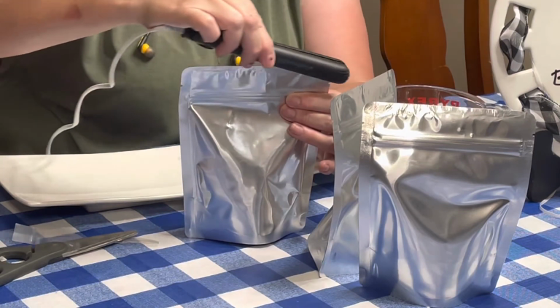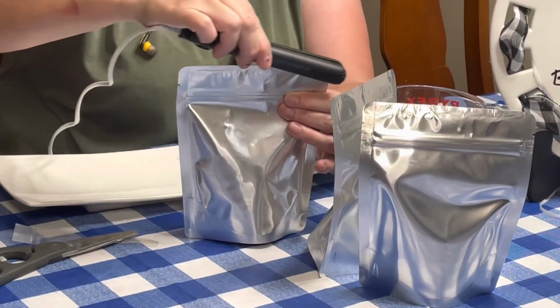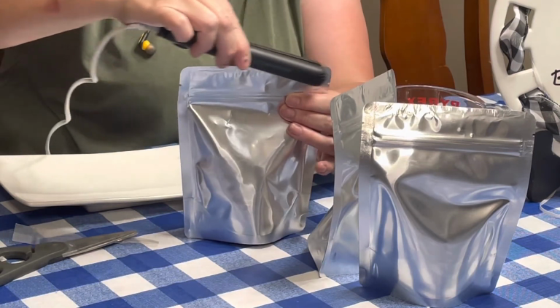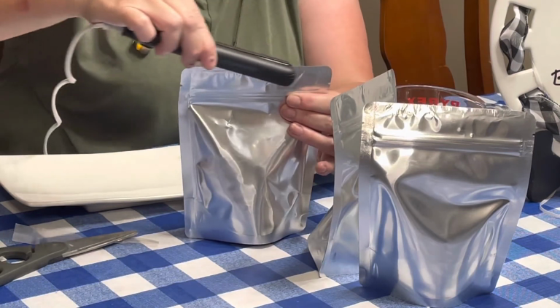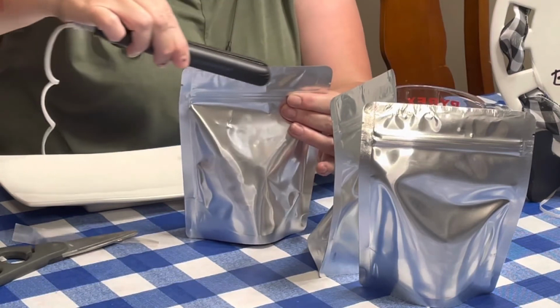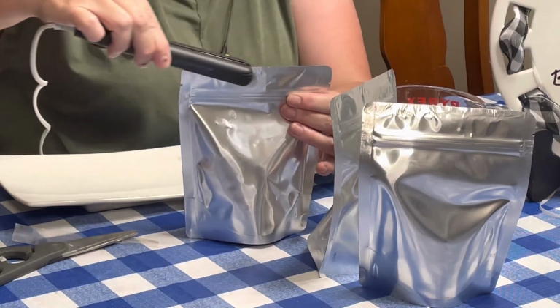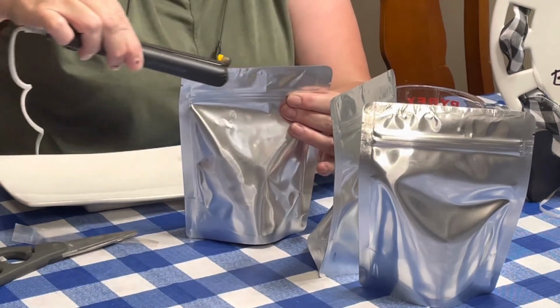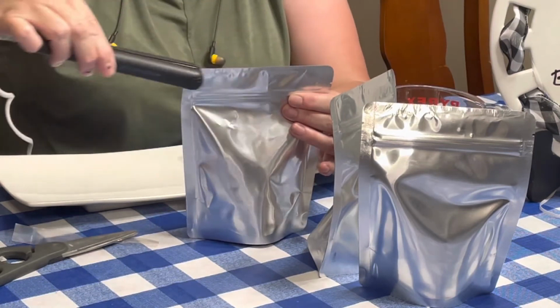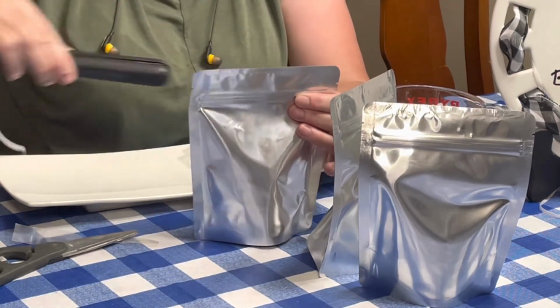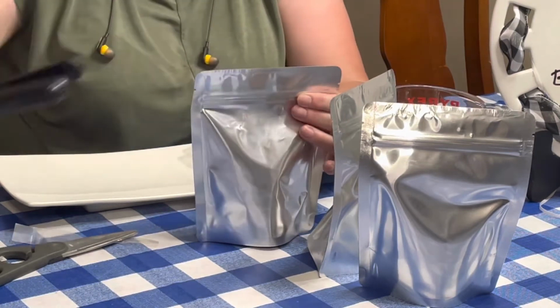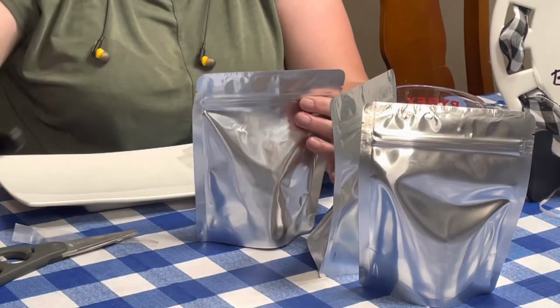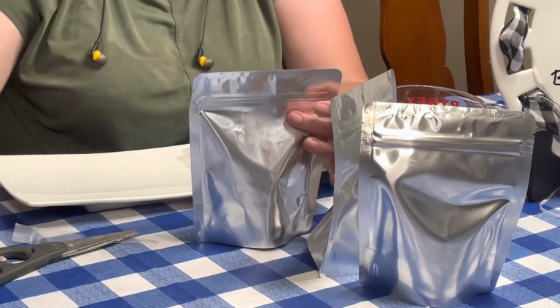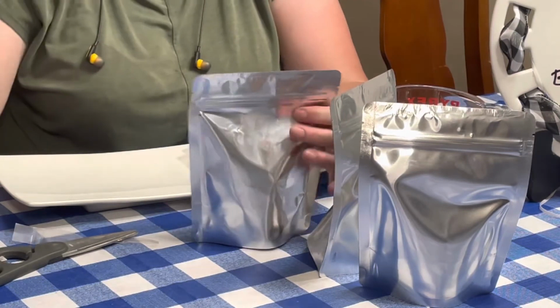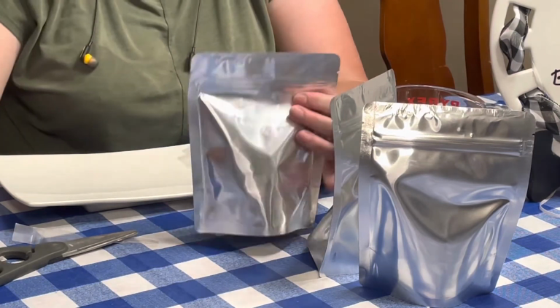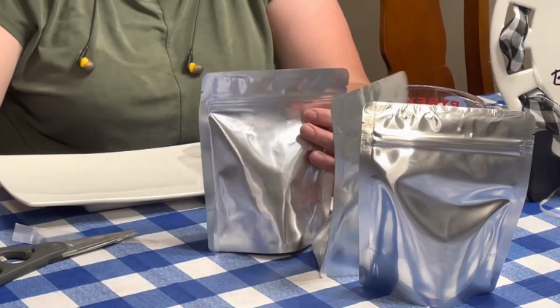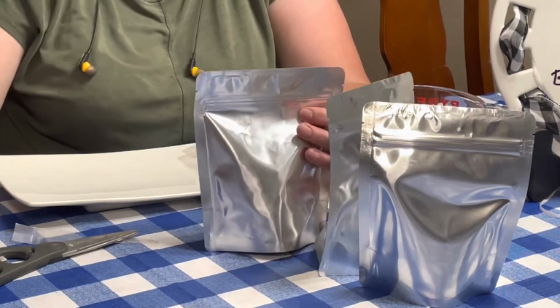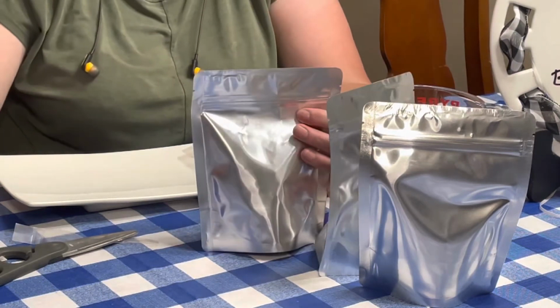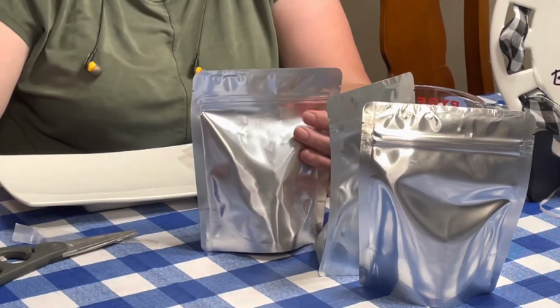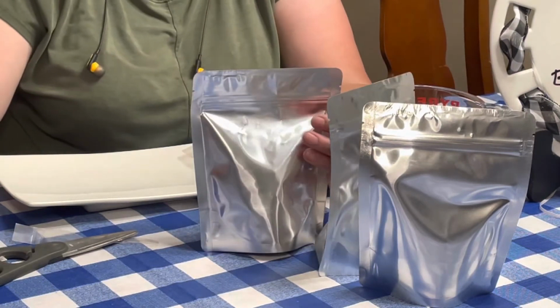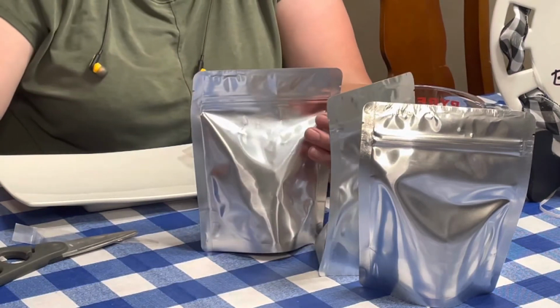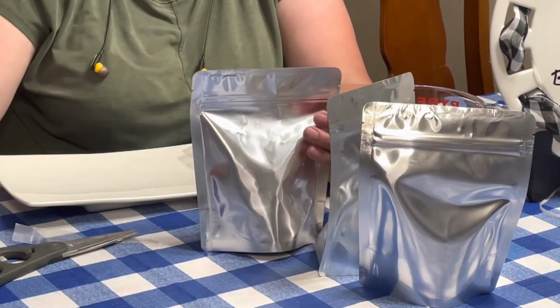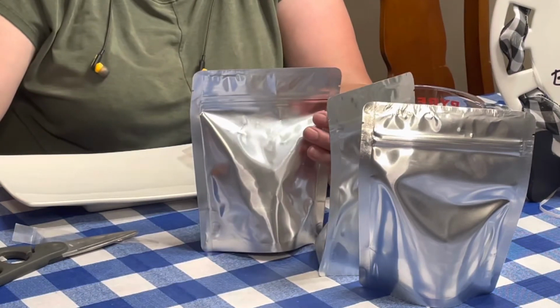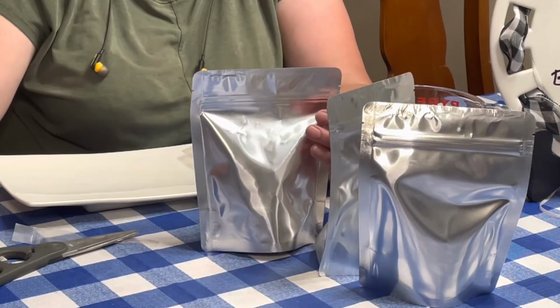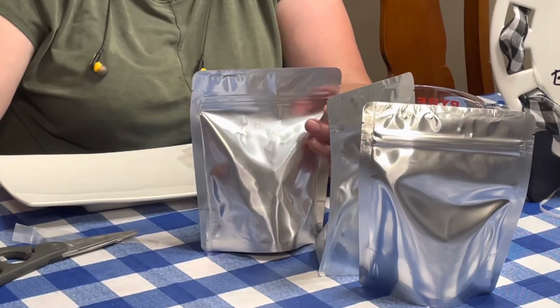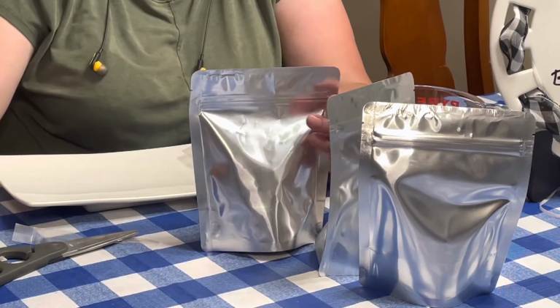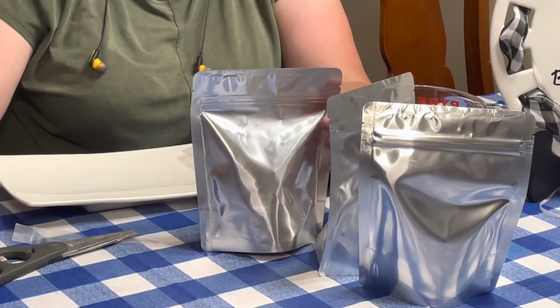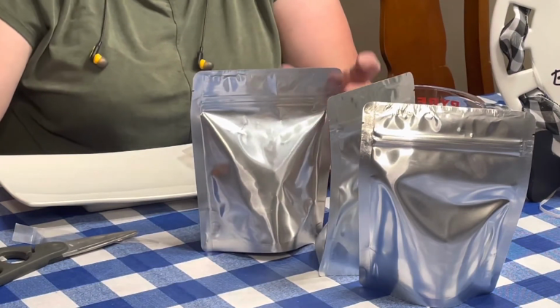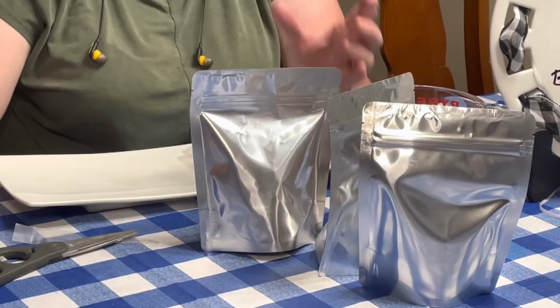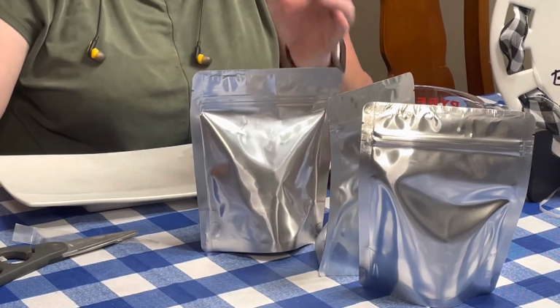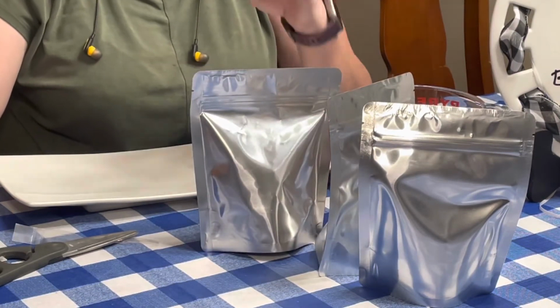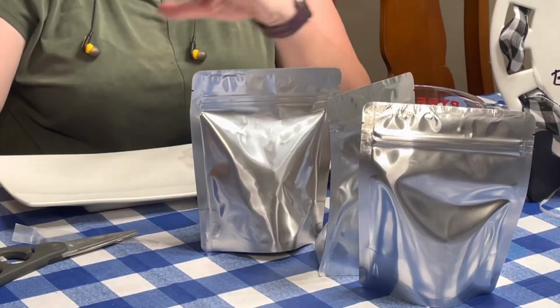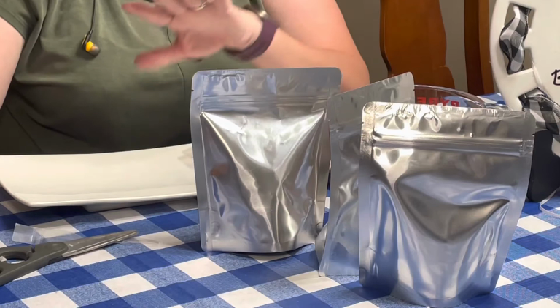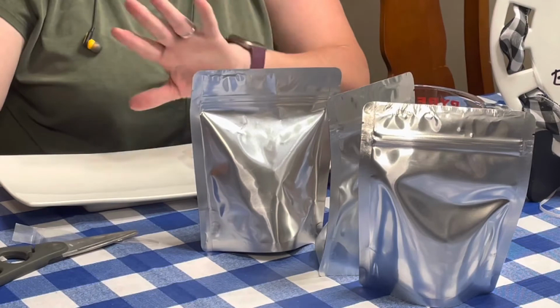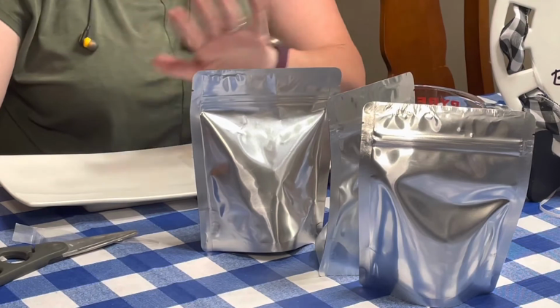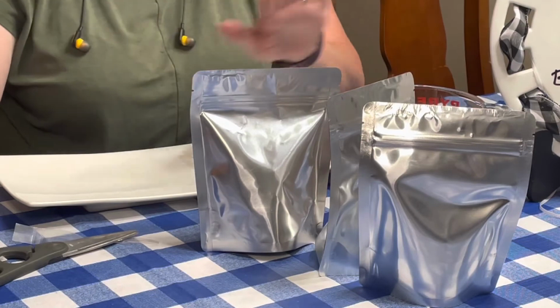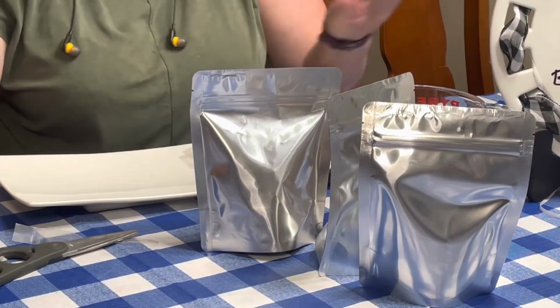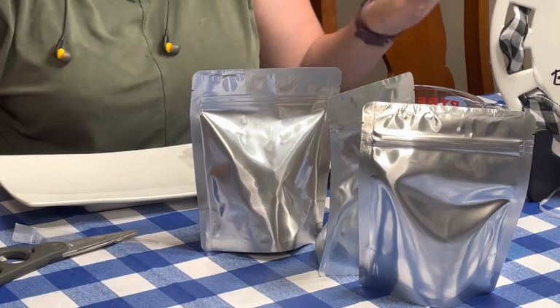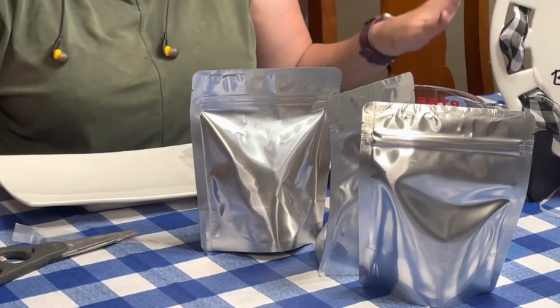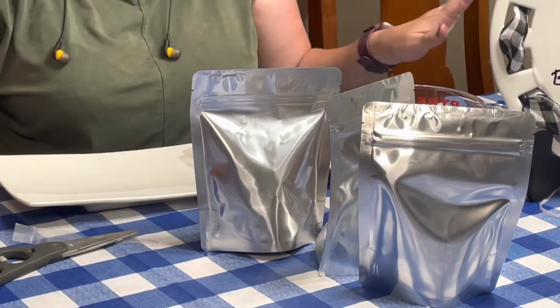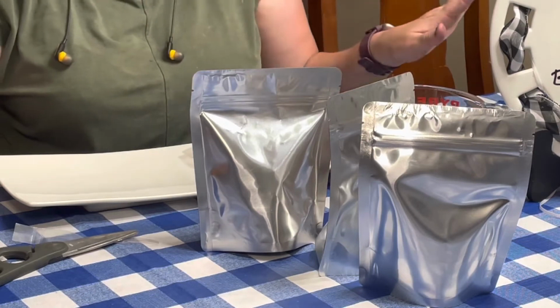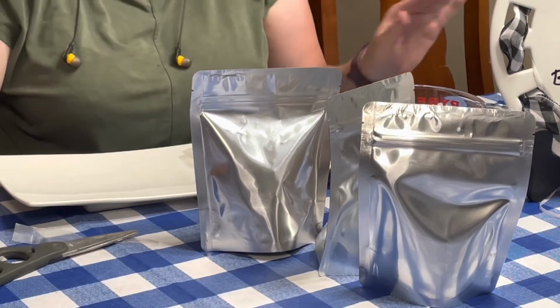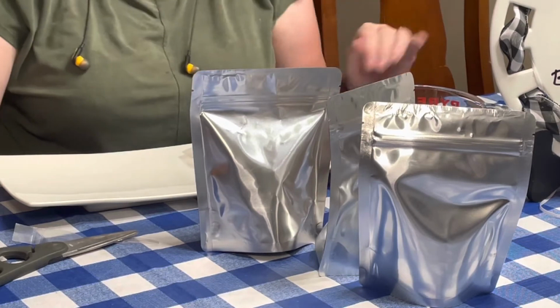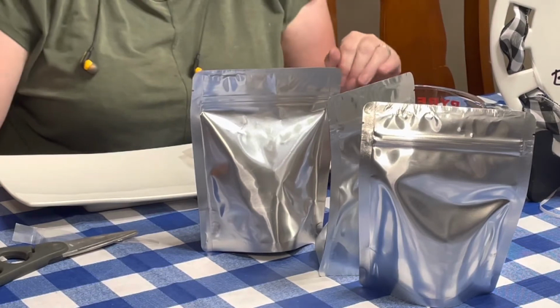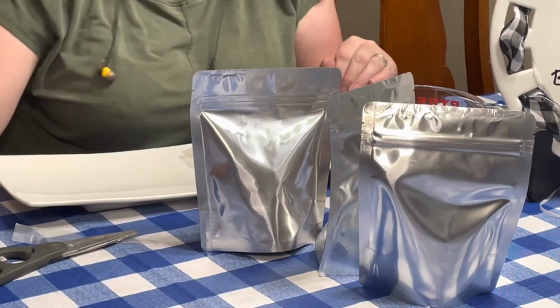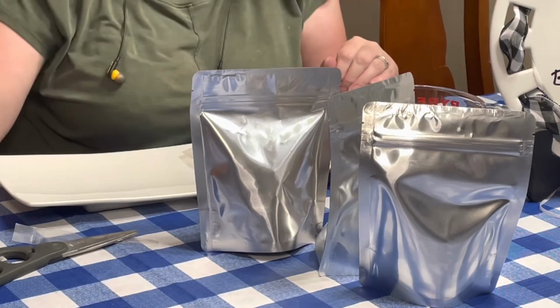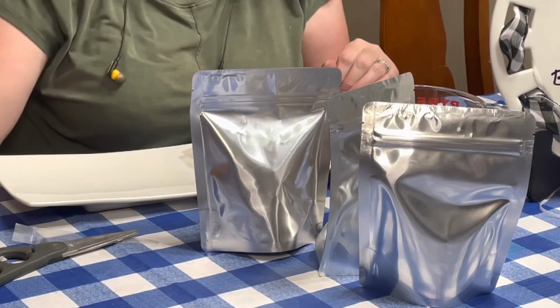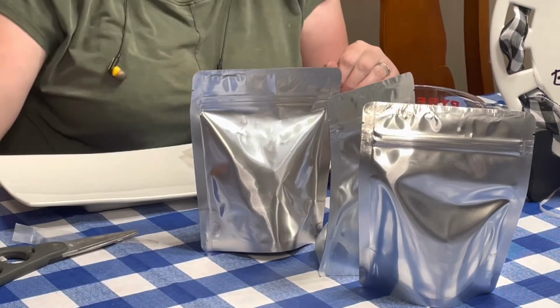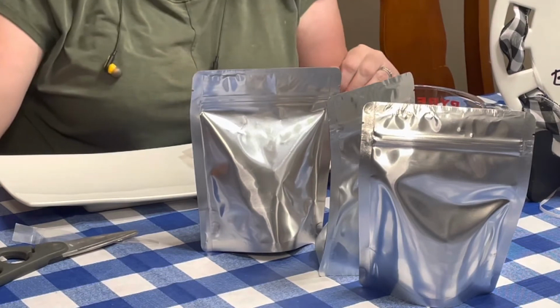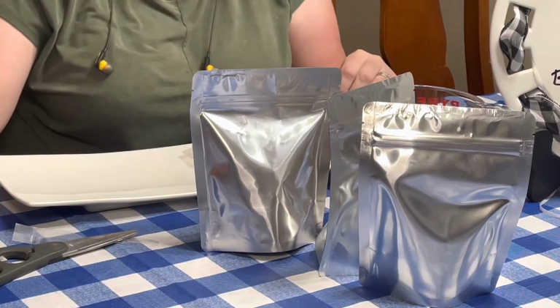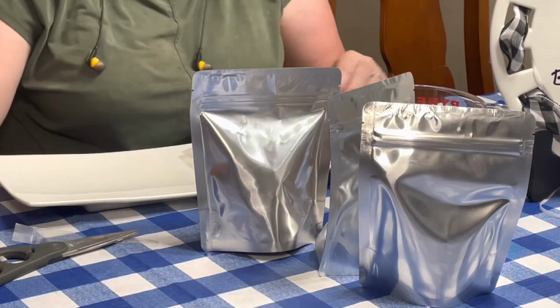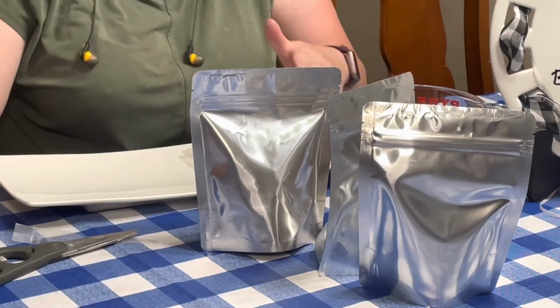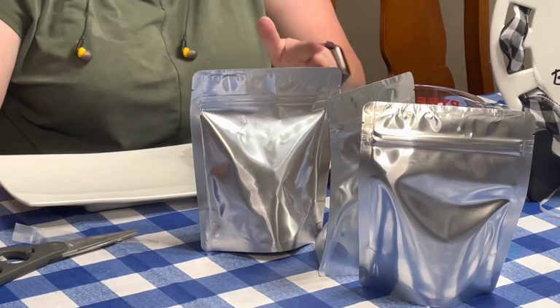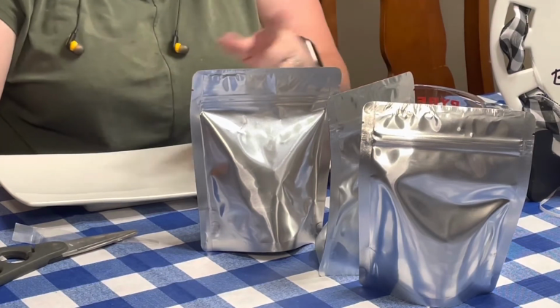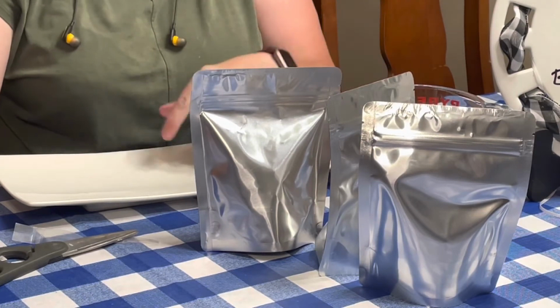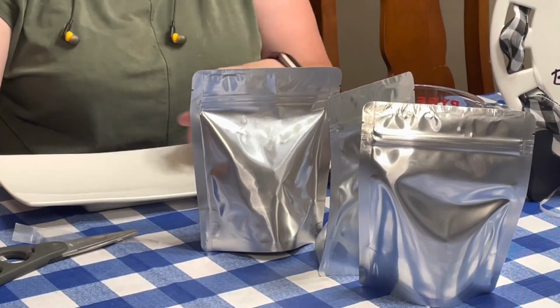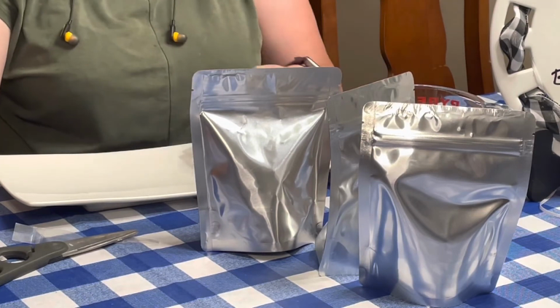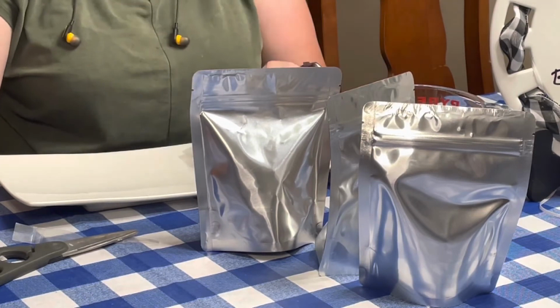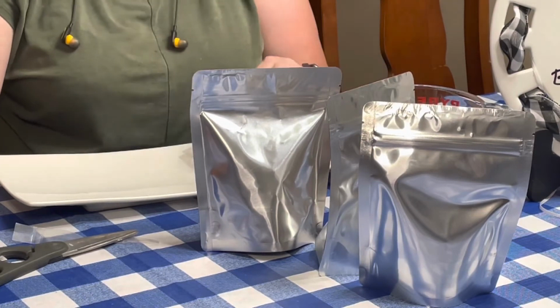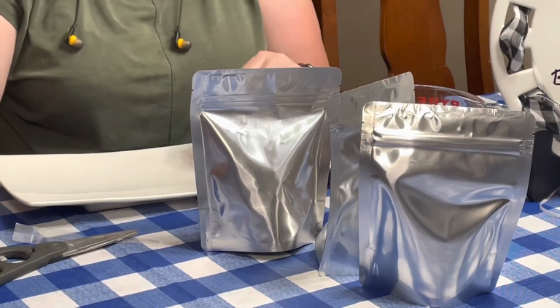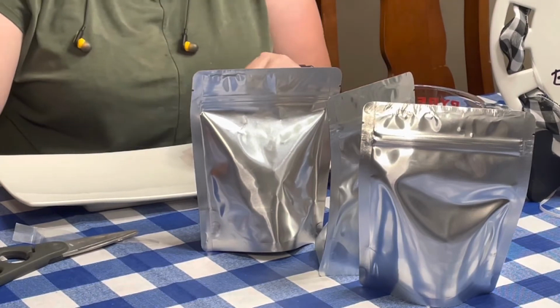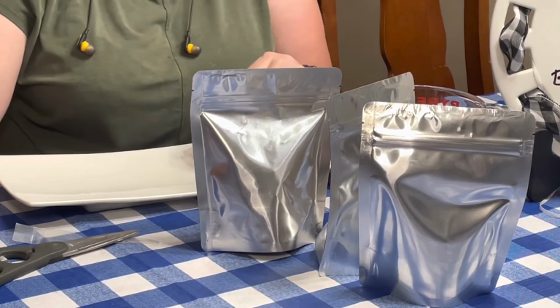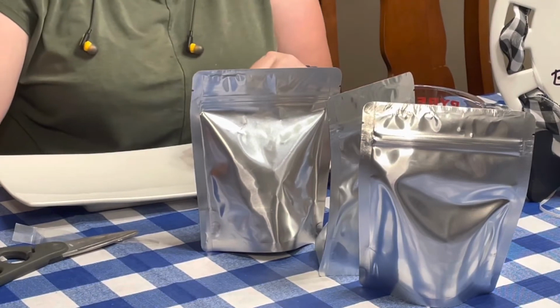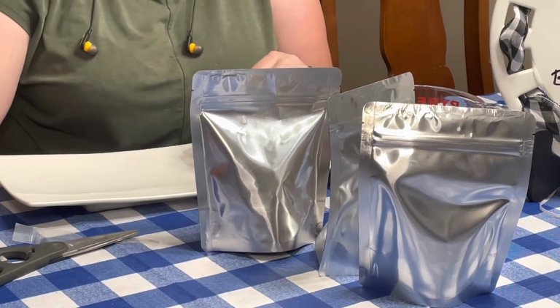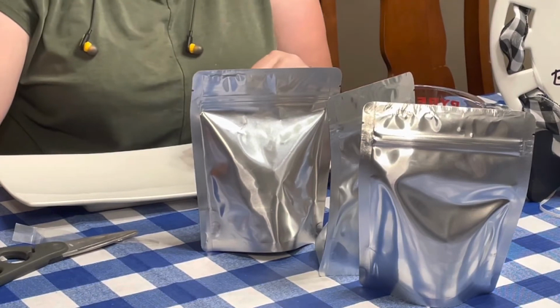Now that you know how easy these are to seal, I have a lot more to seal so I'll bring you into time-lapse so you can see the process.